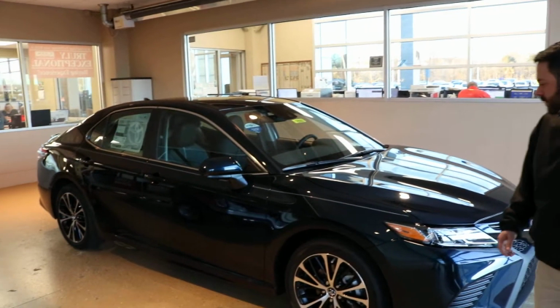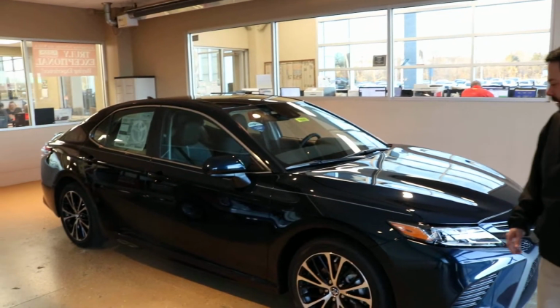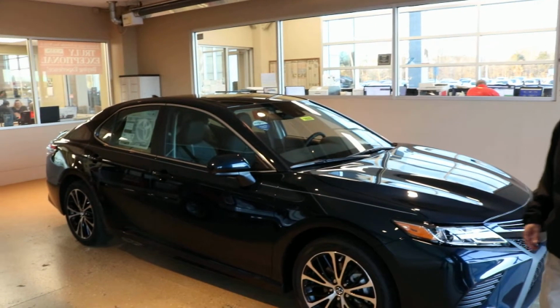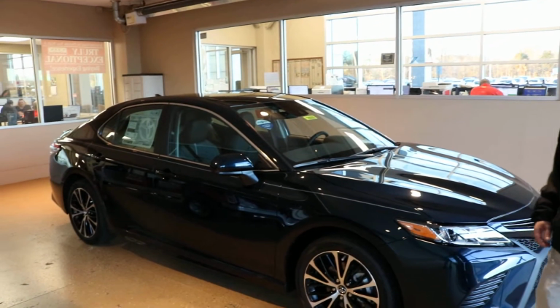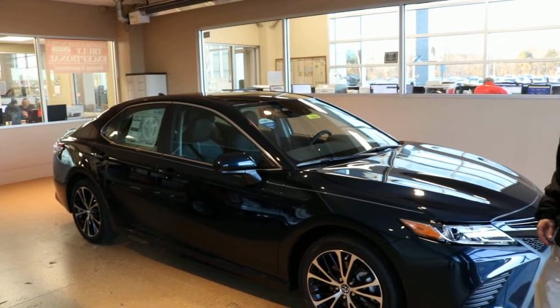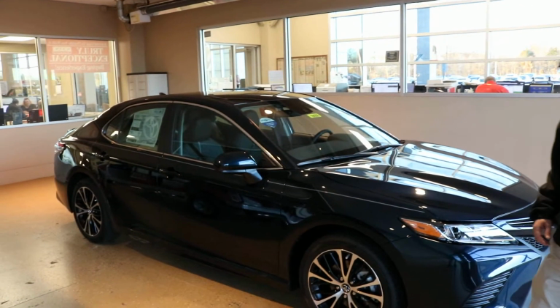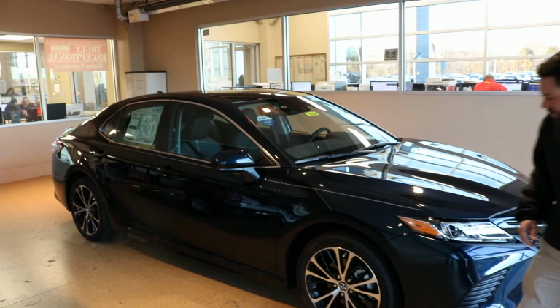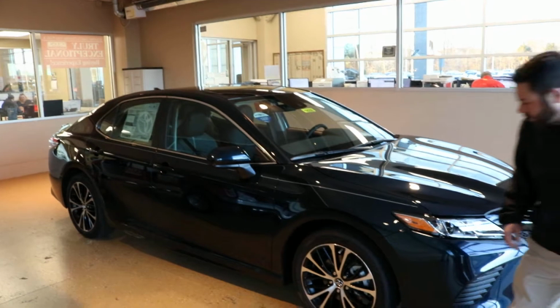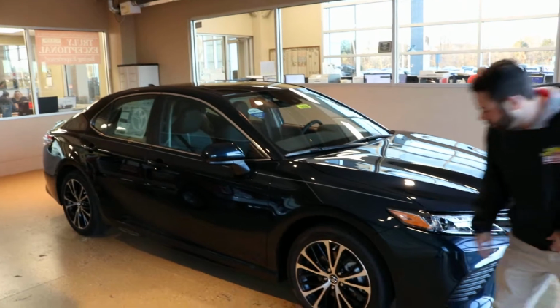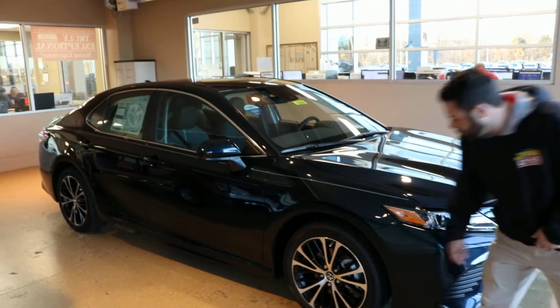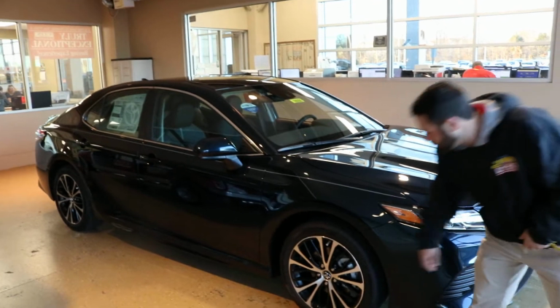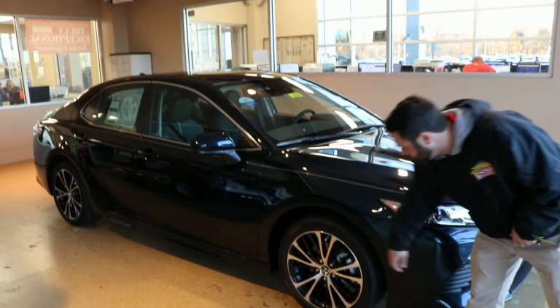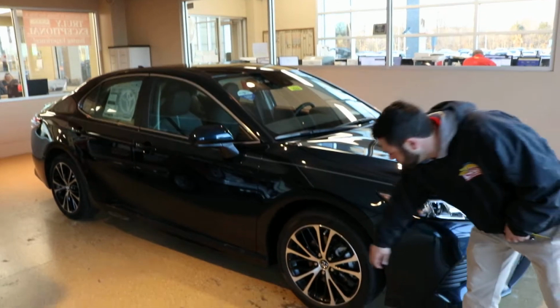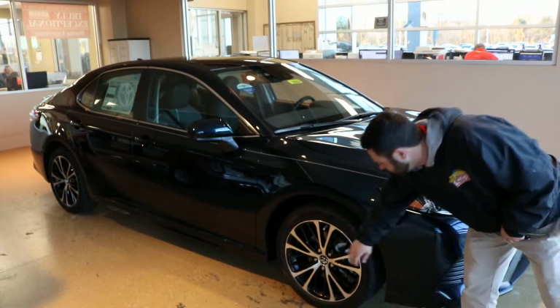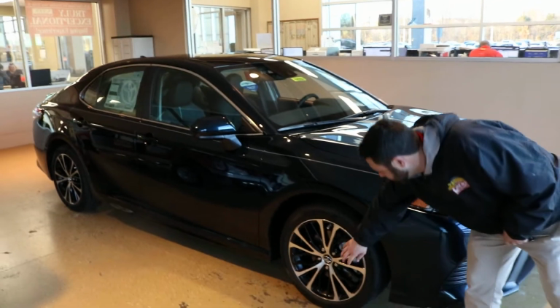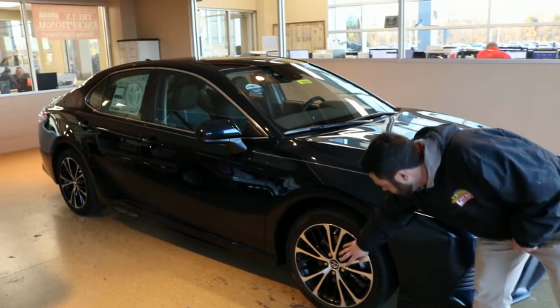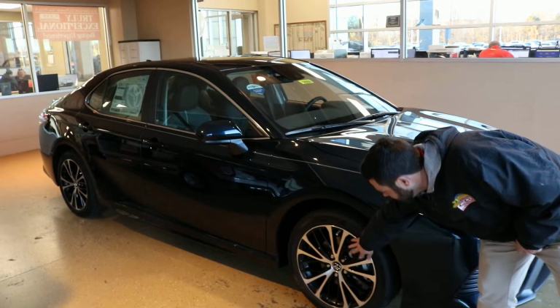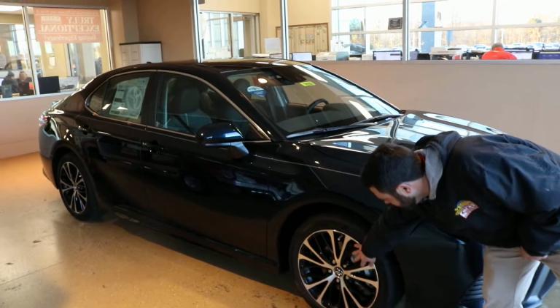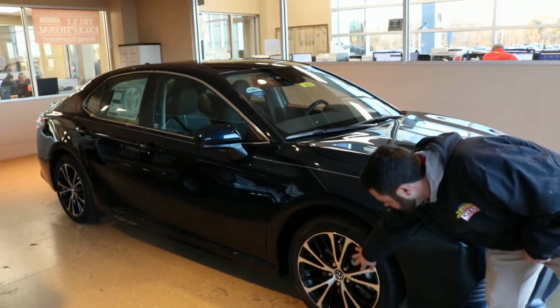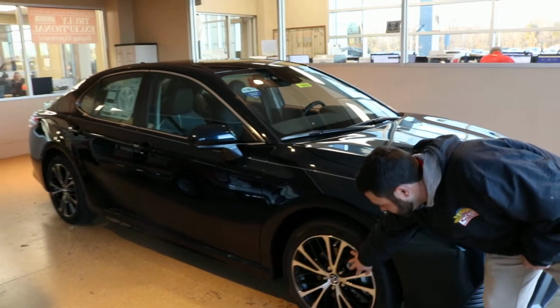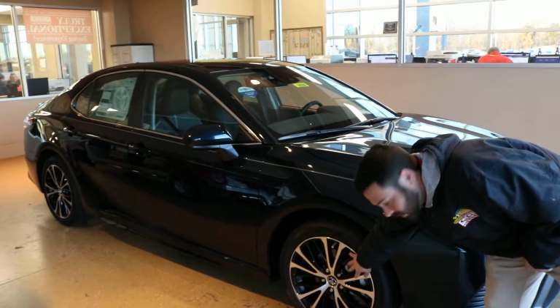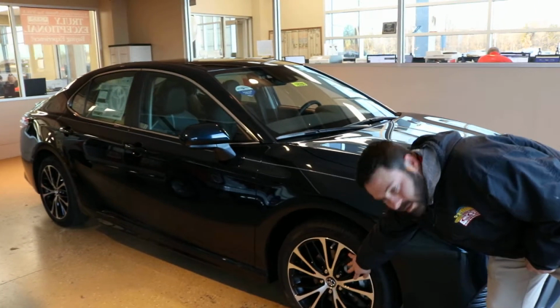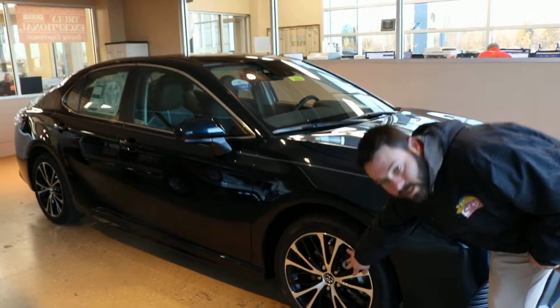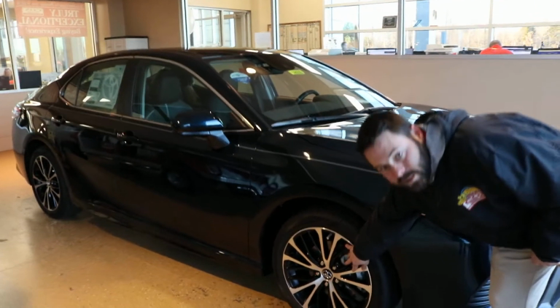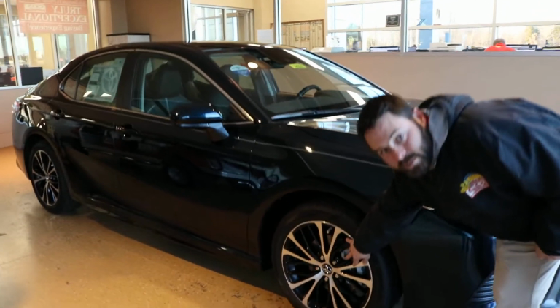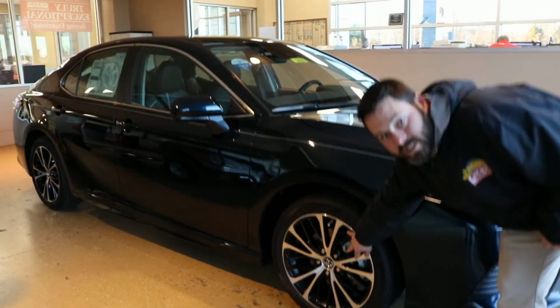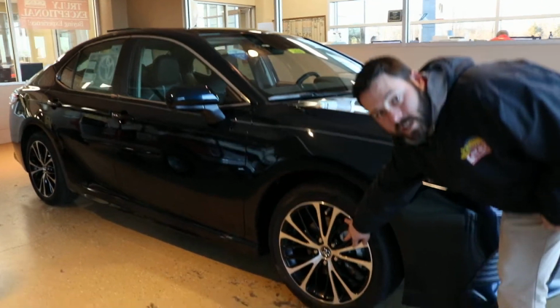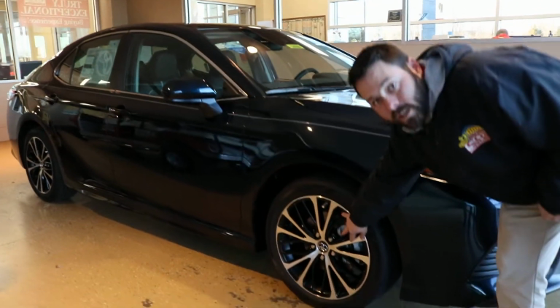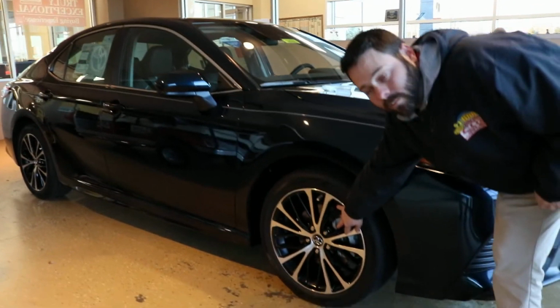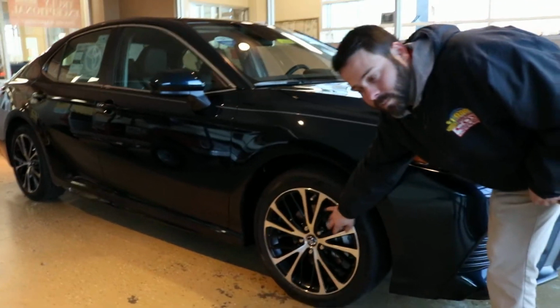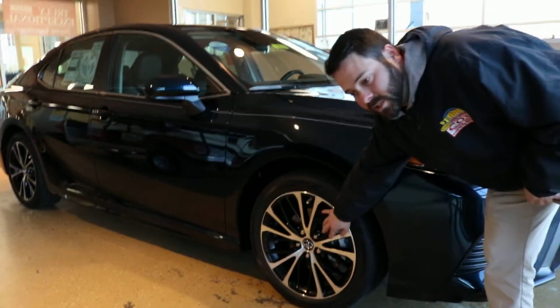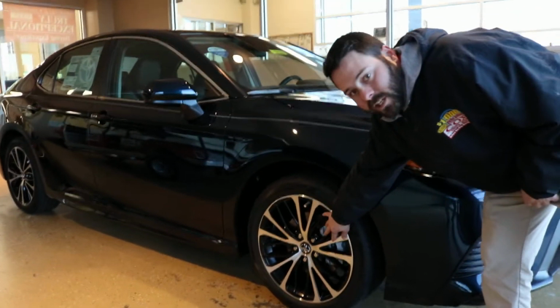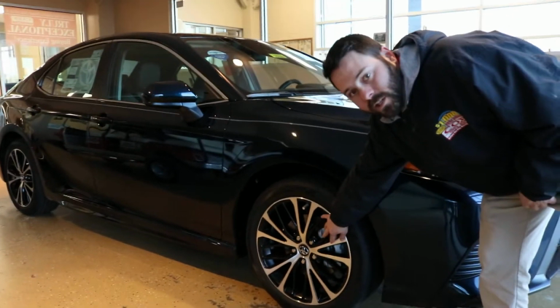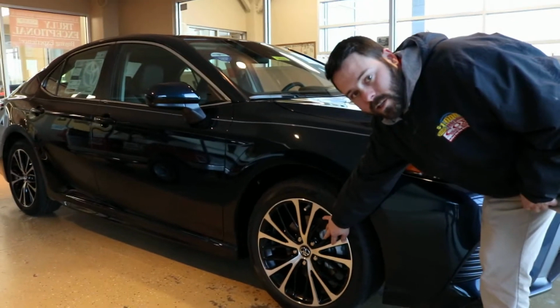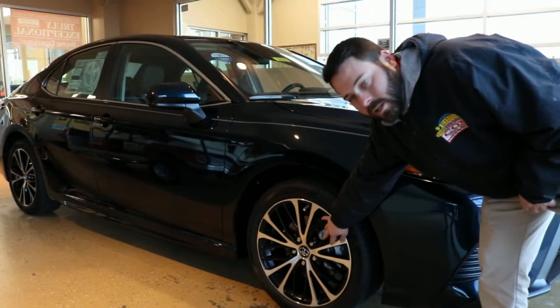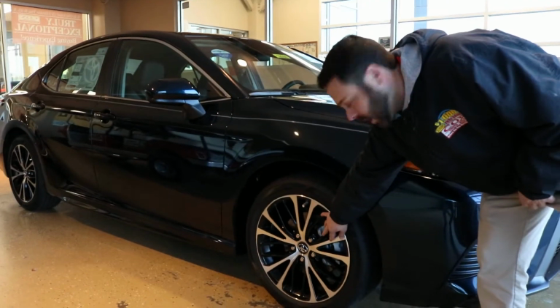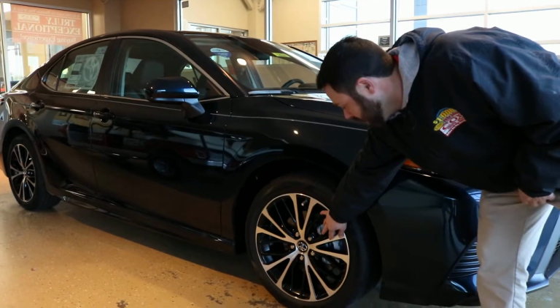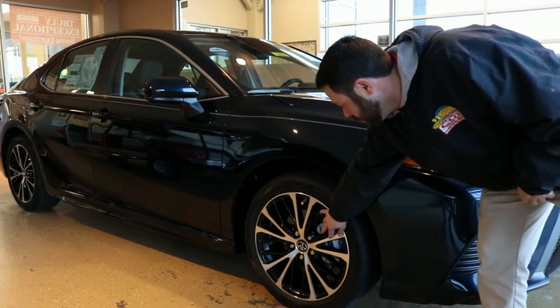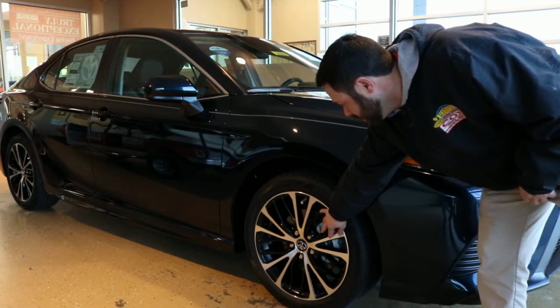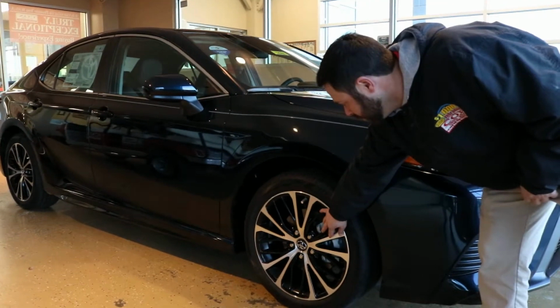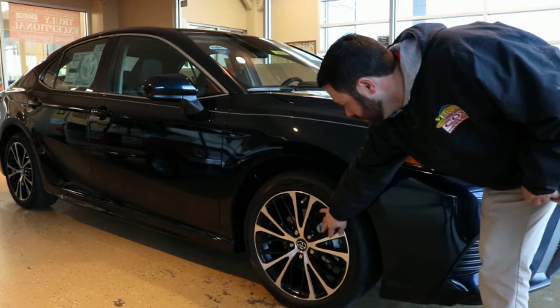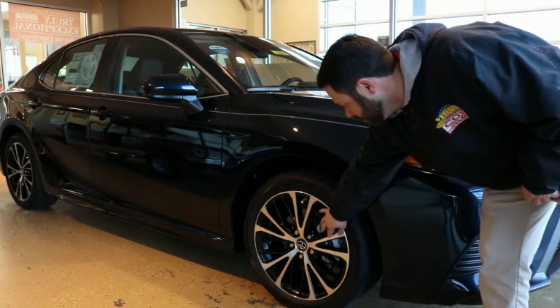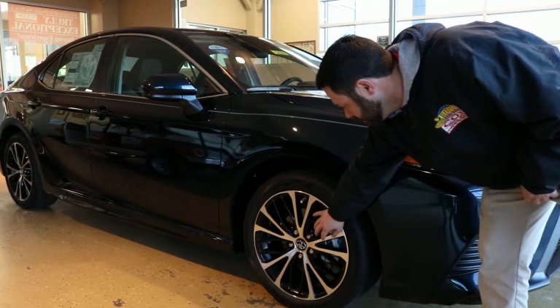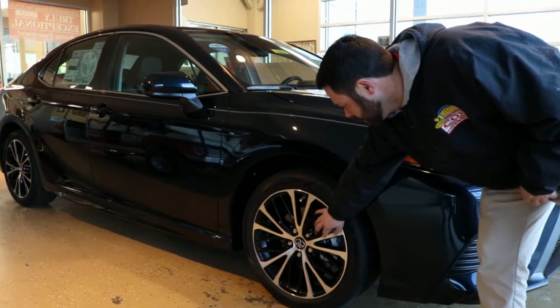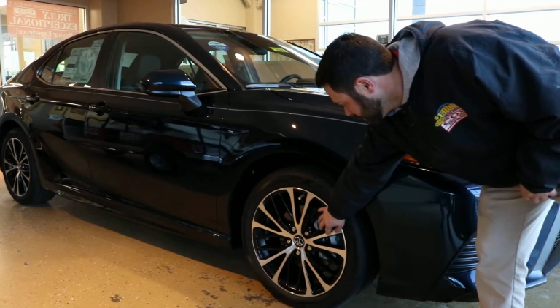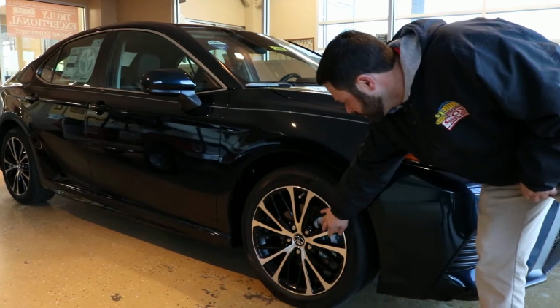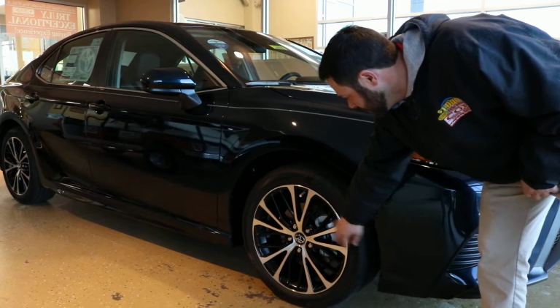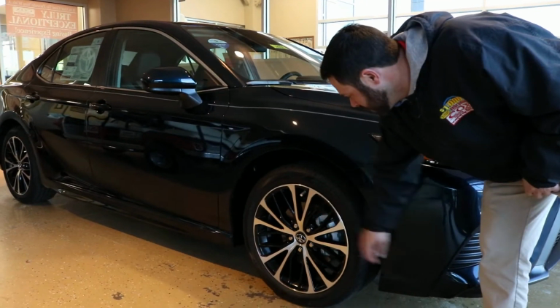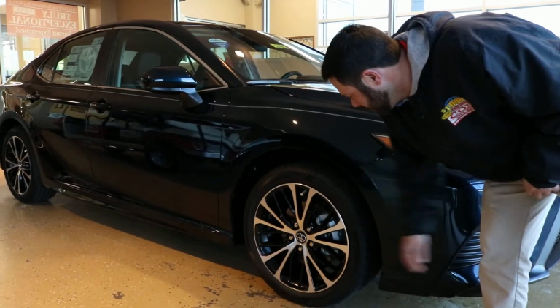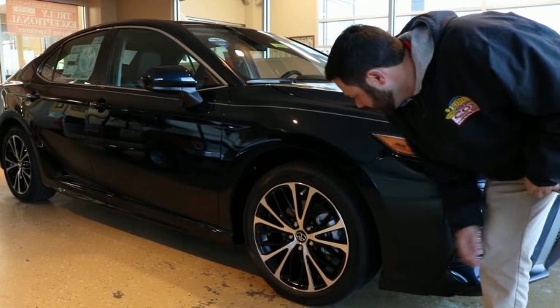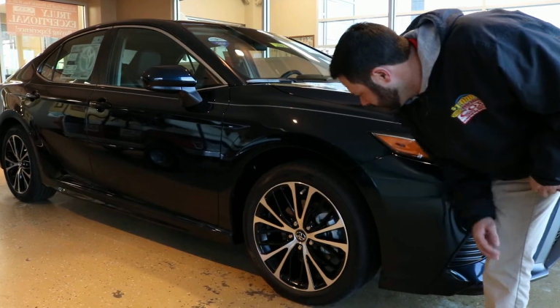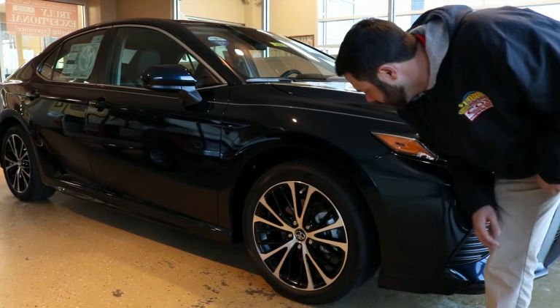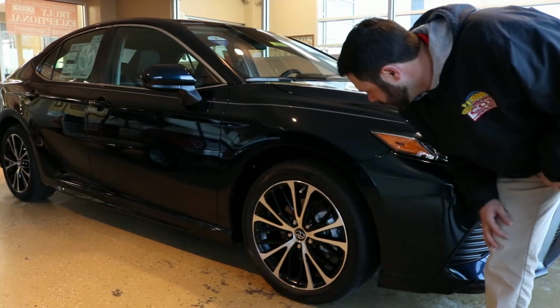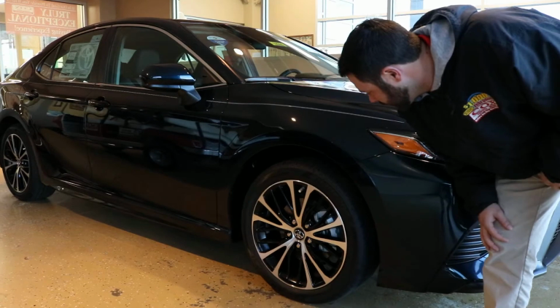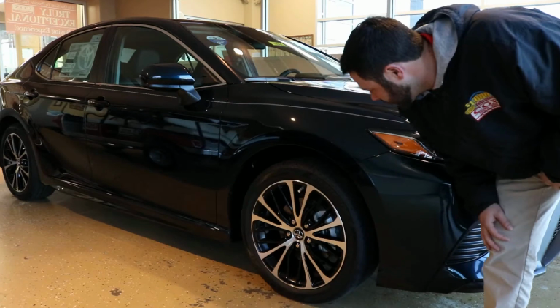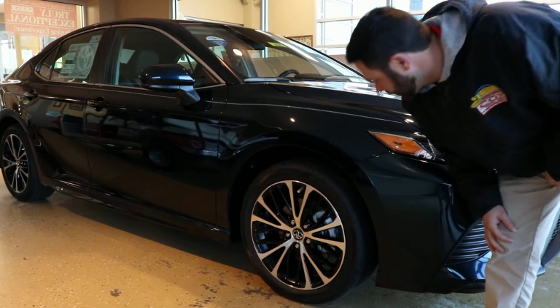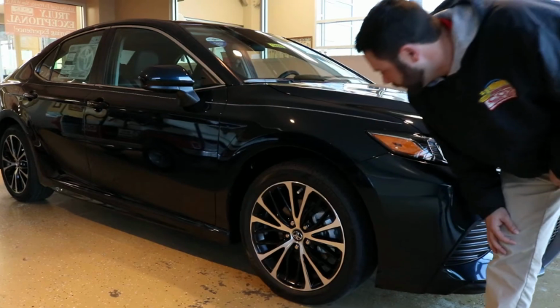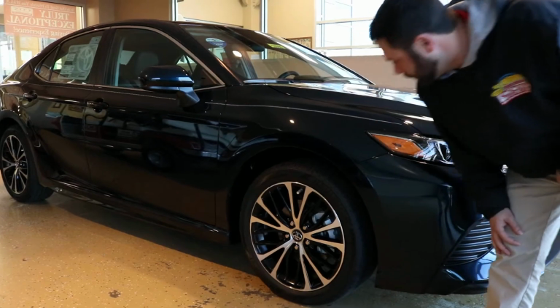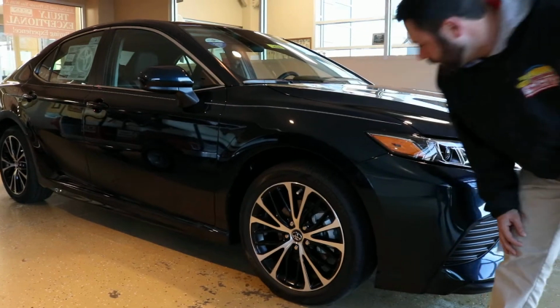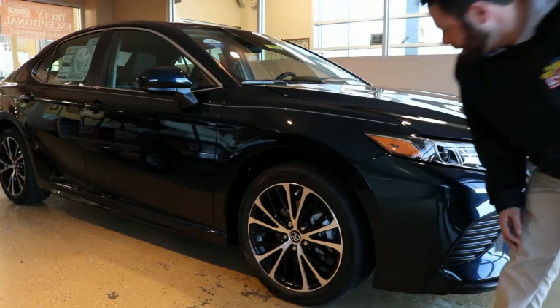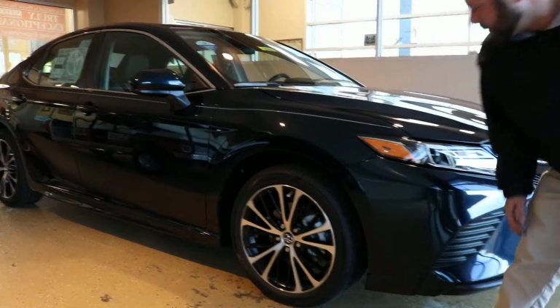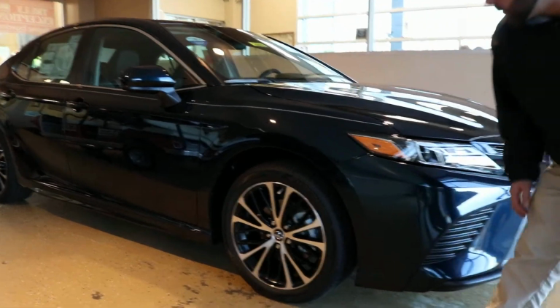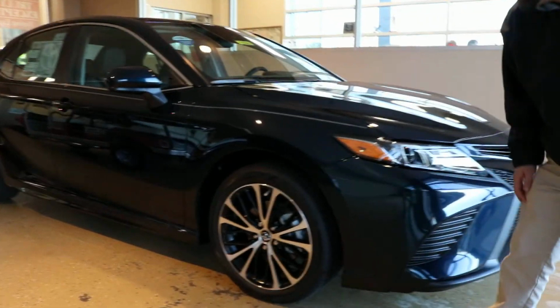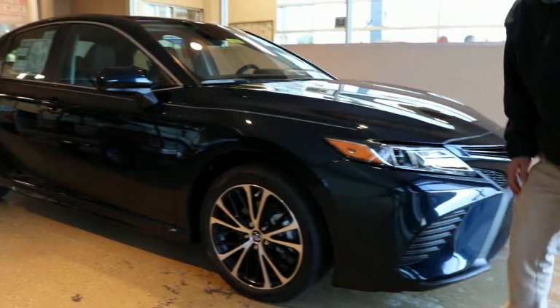First off, we'll start with the wheels. You've got your 18-inch machine alloy wheels — nice little flare to it.